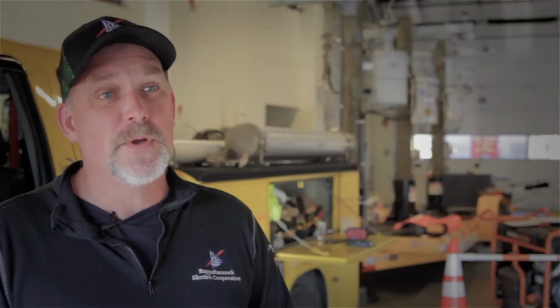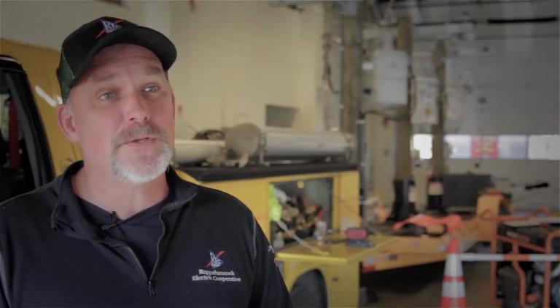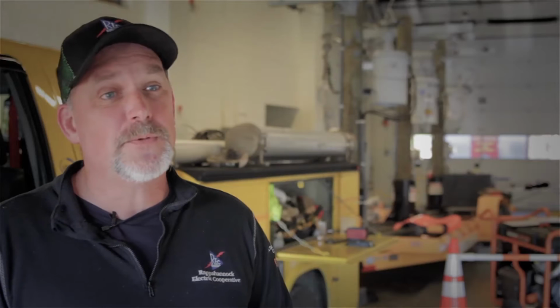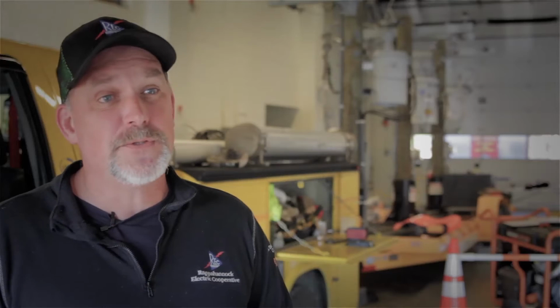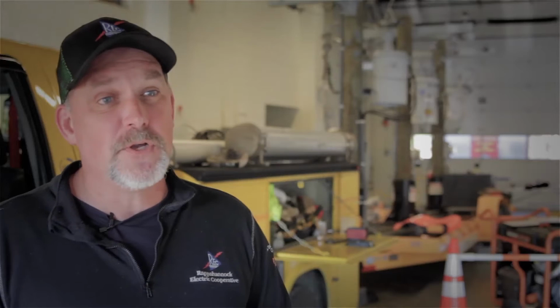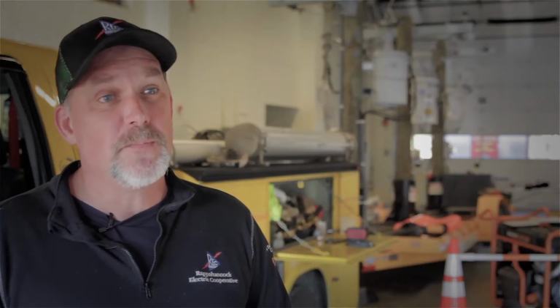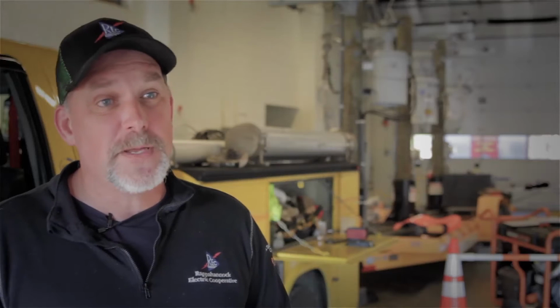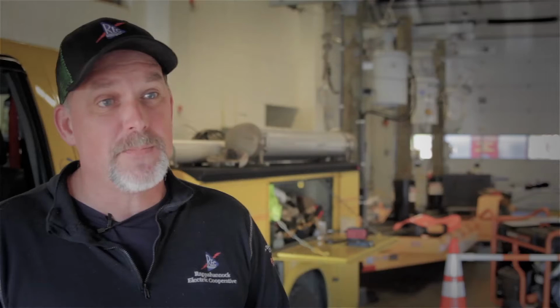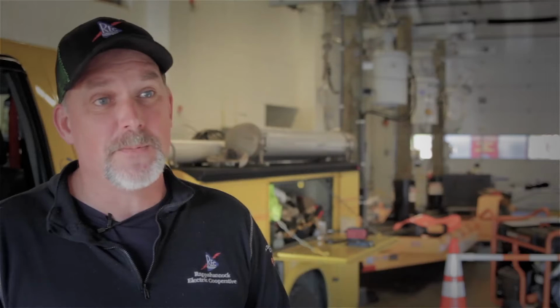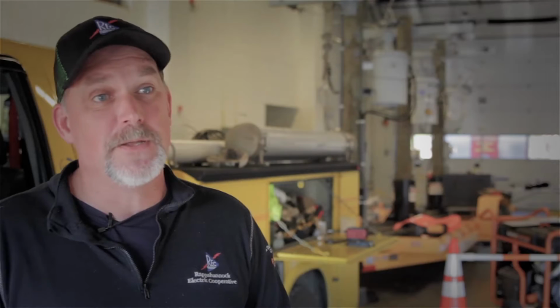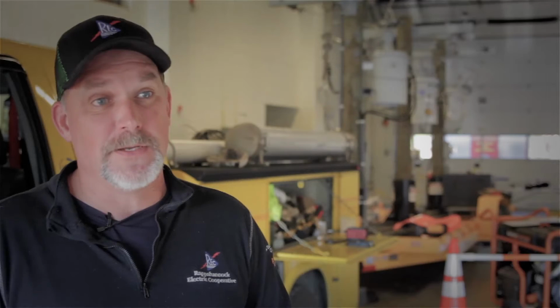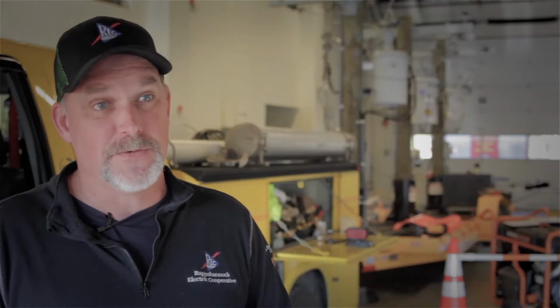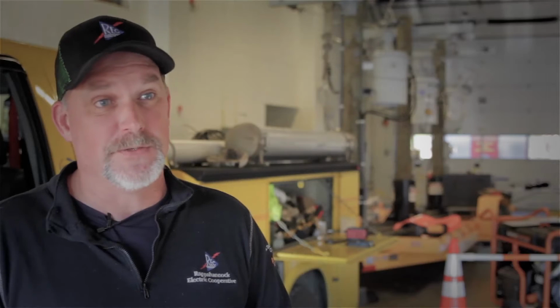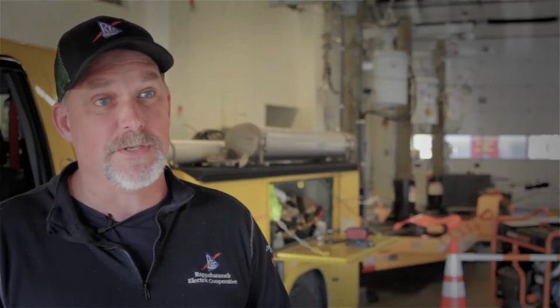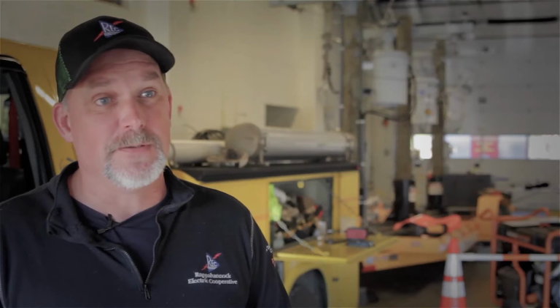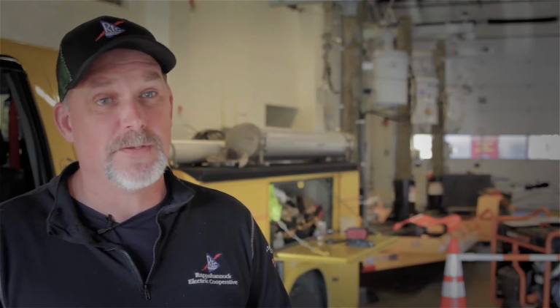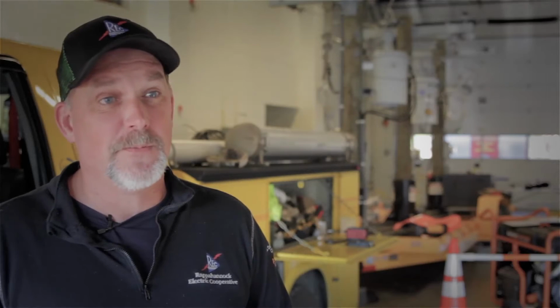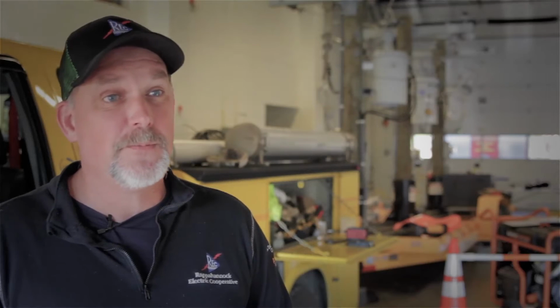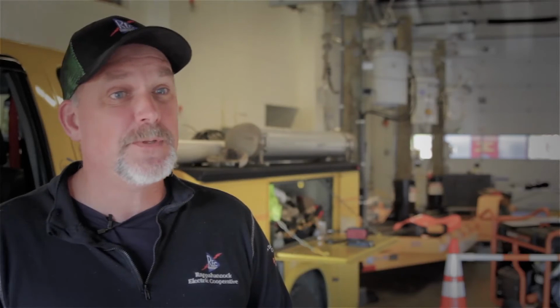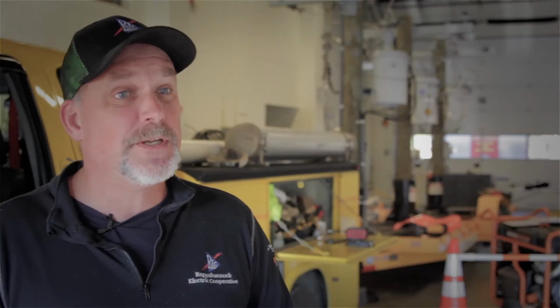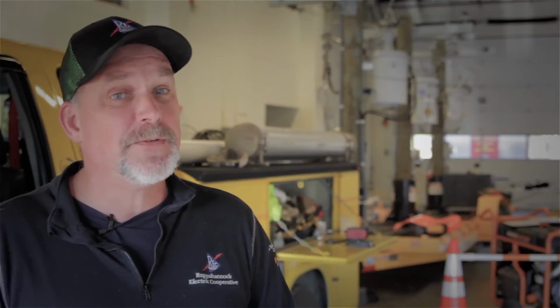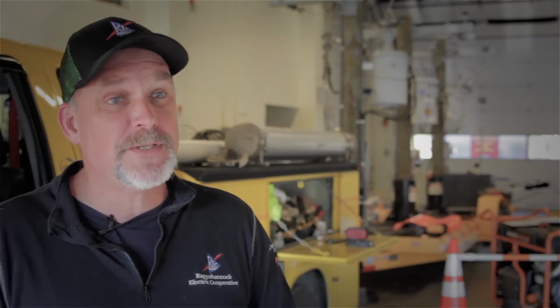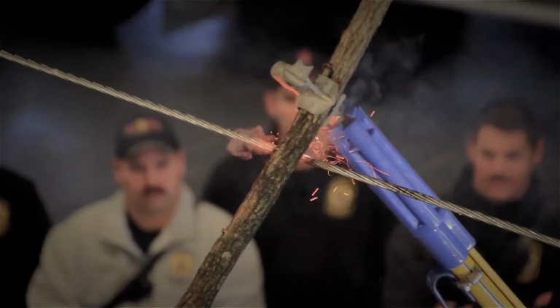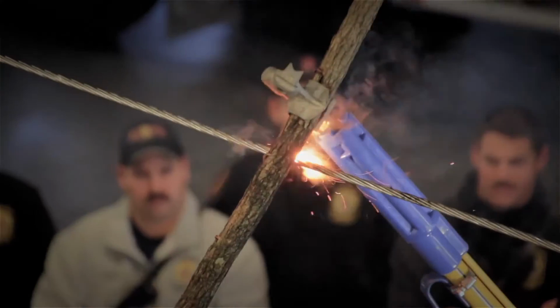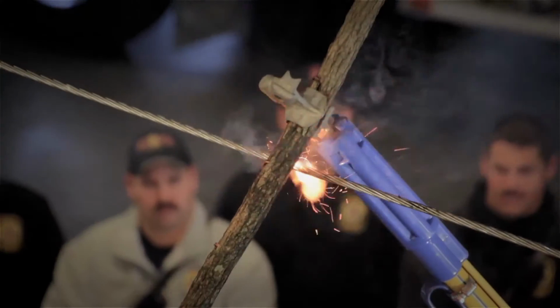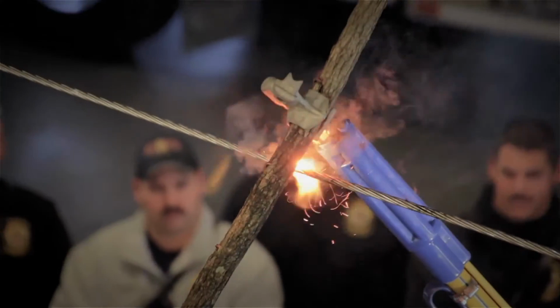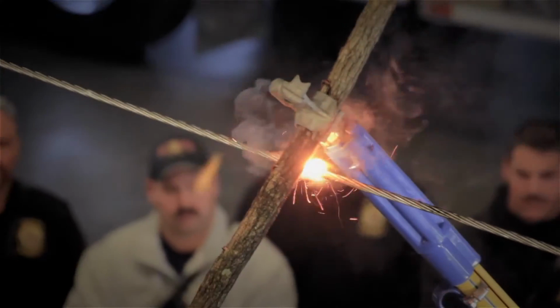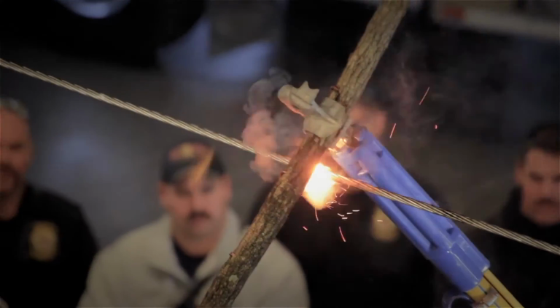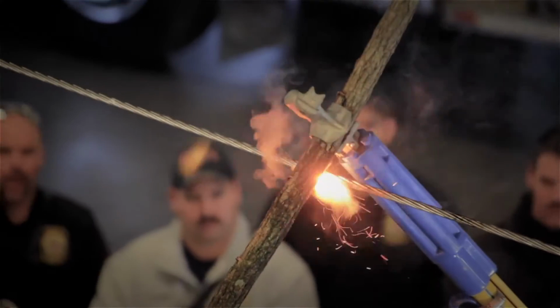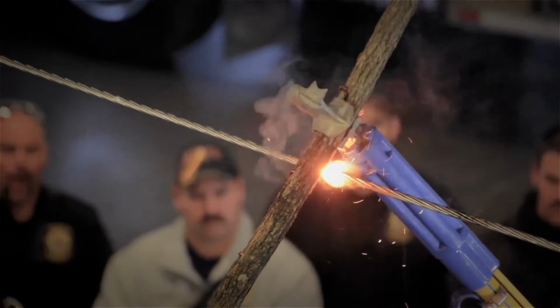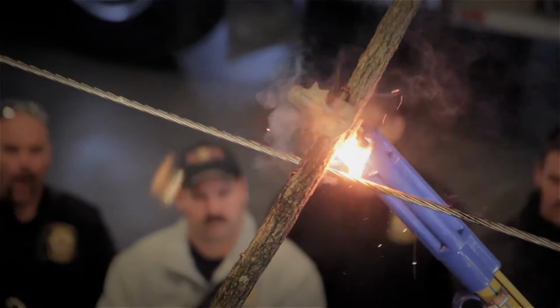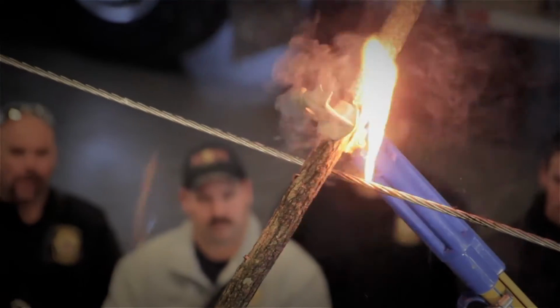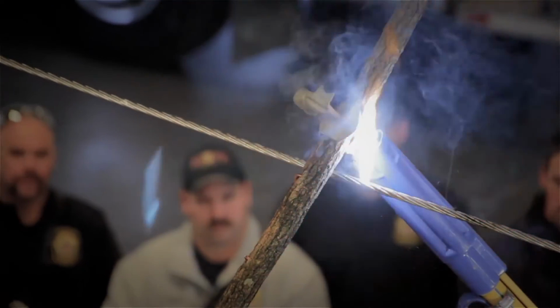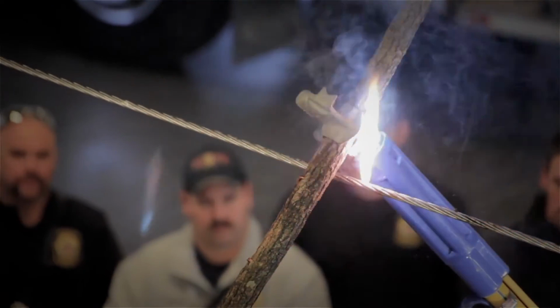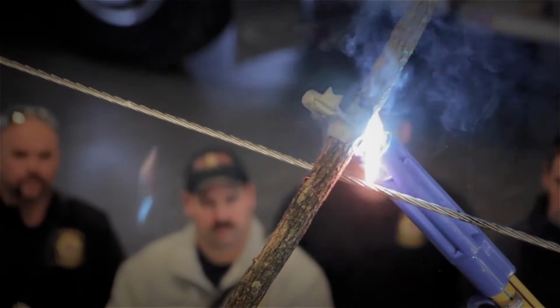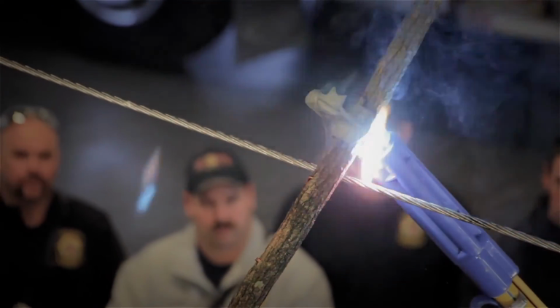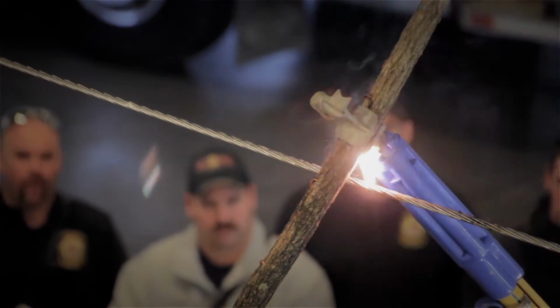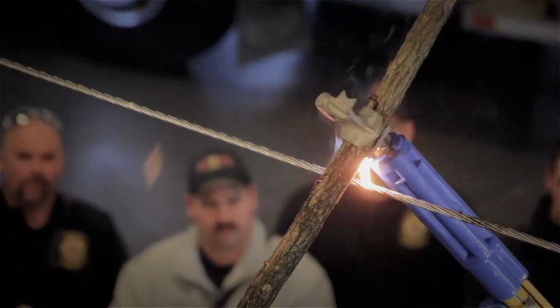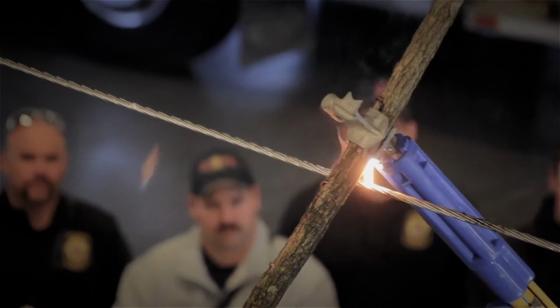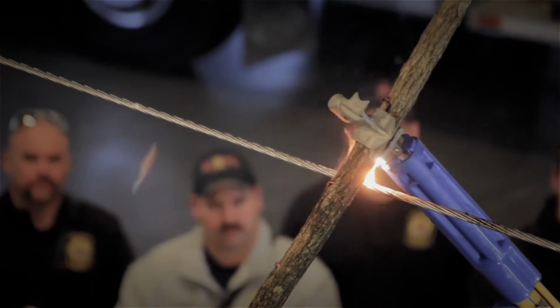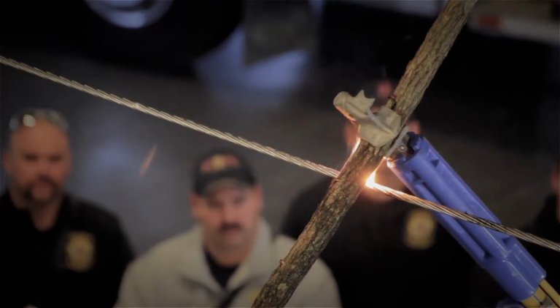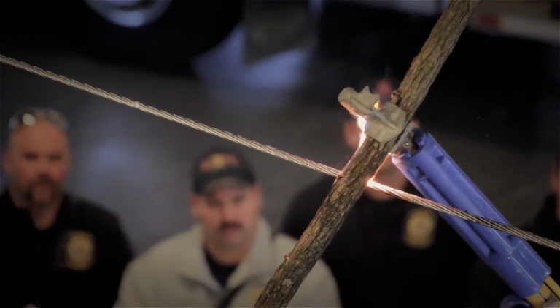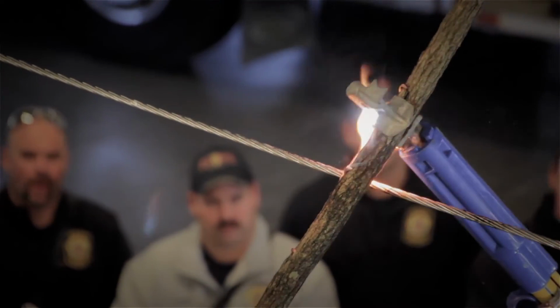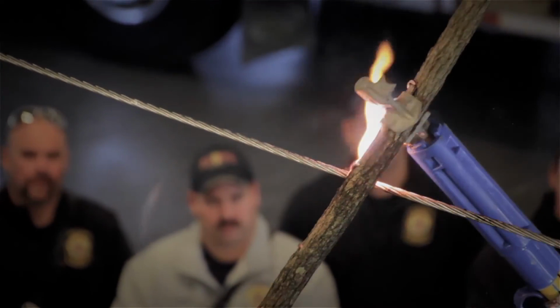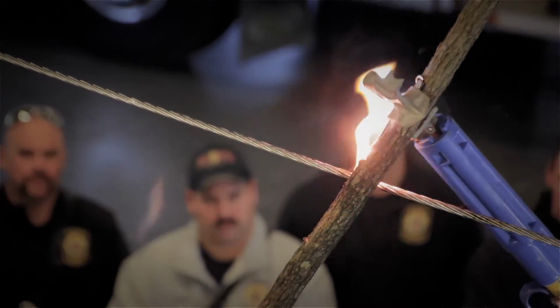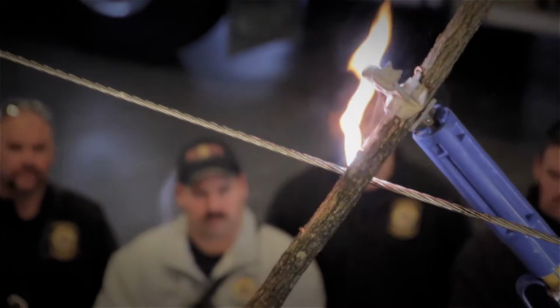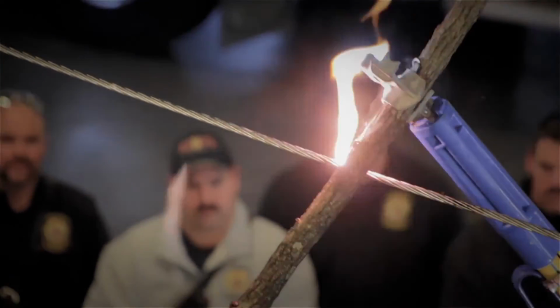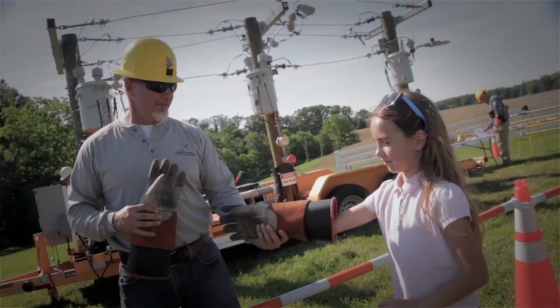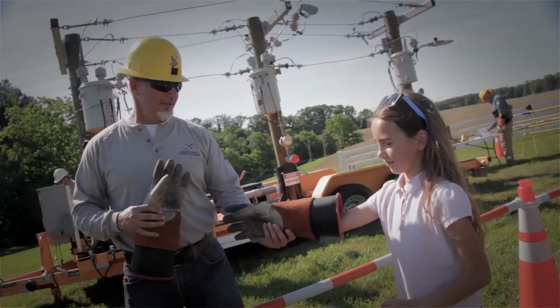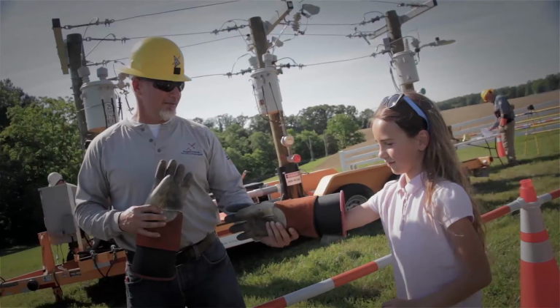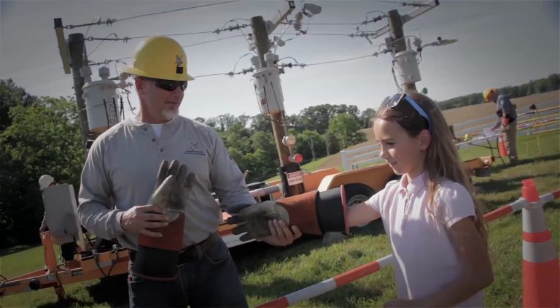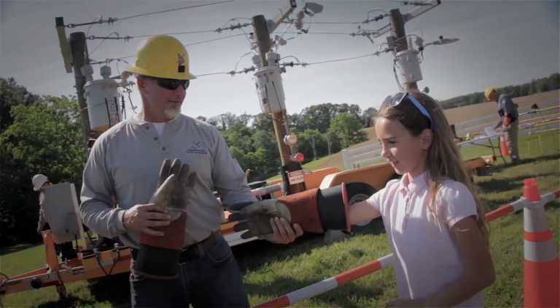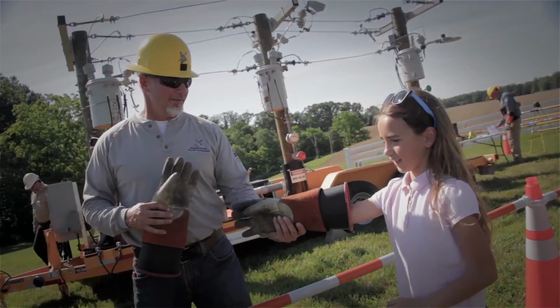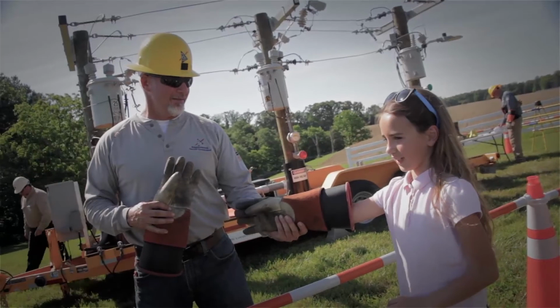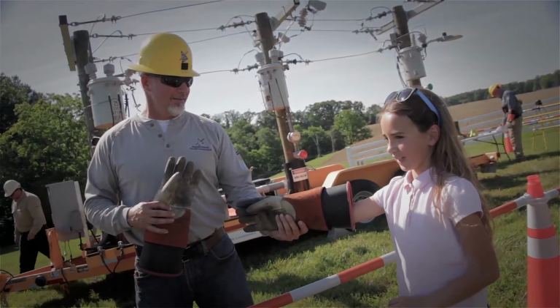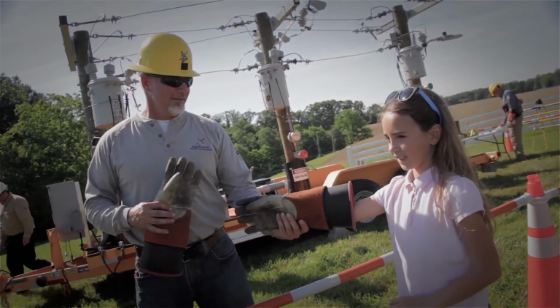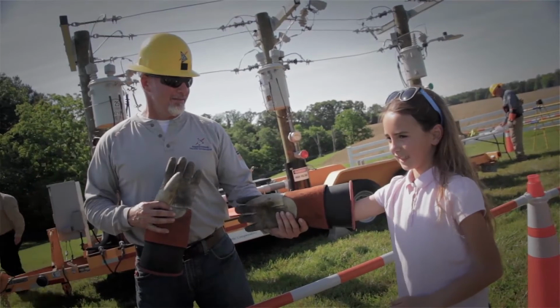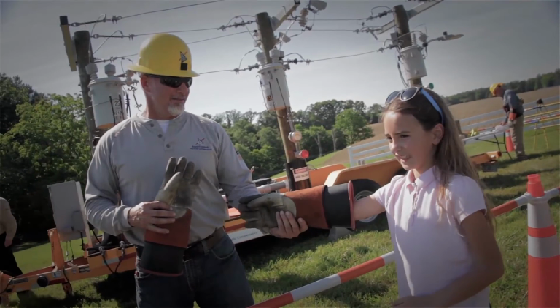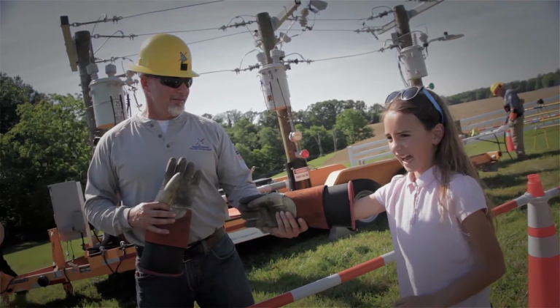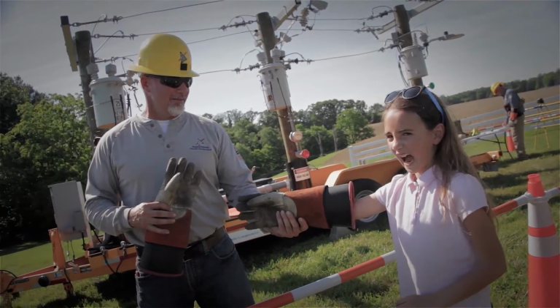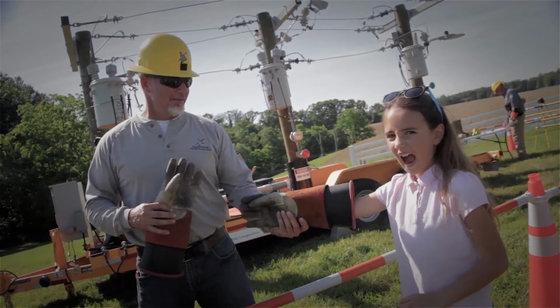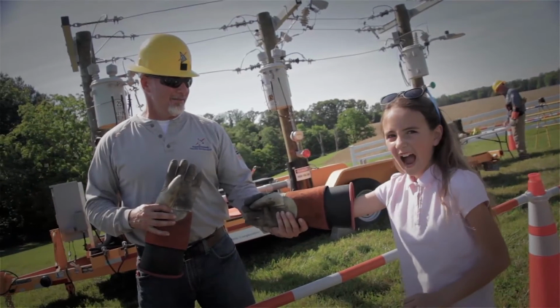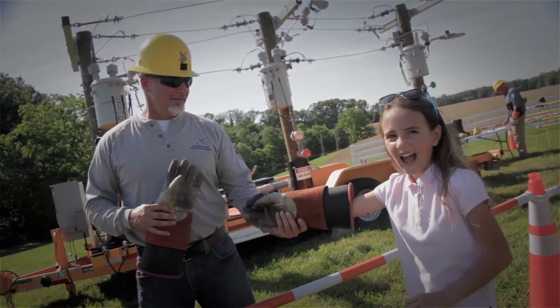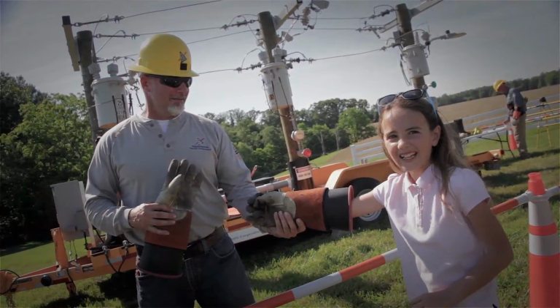We just want to show people electricity — the different scenarios that we come across during the day, and the things we have to wear to protect ourselves from the power lines.